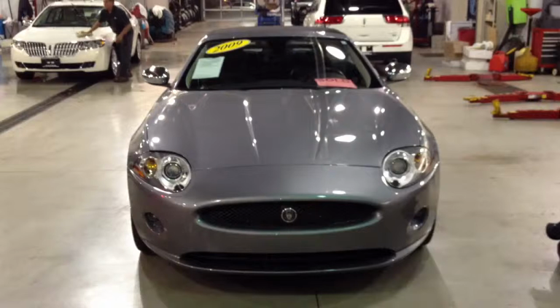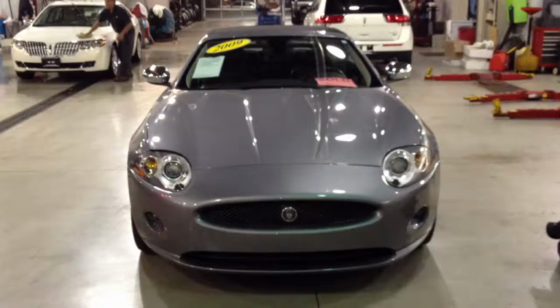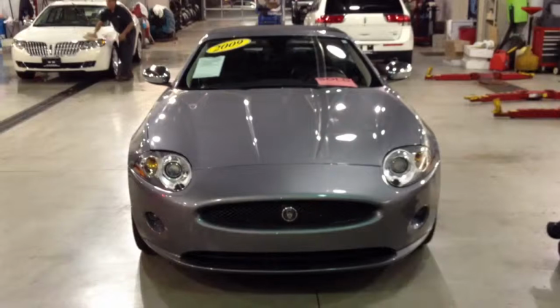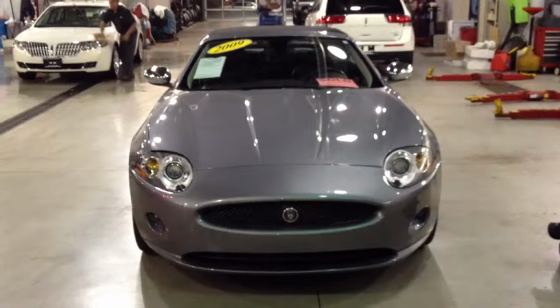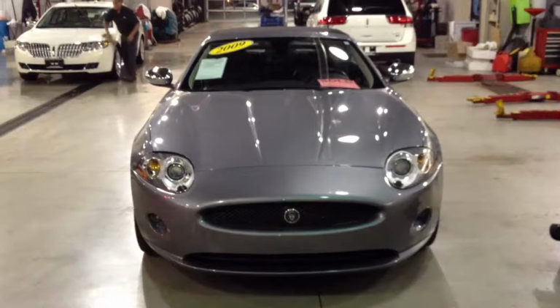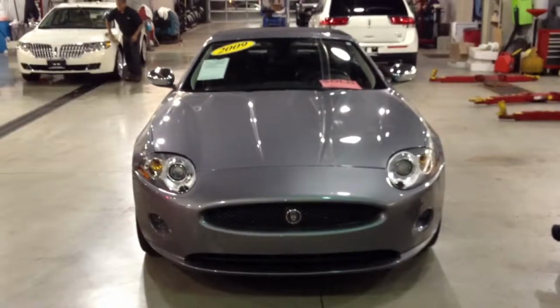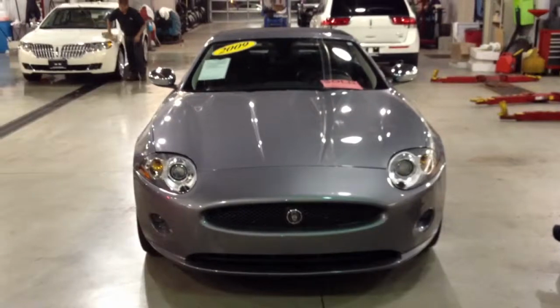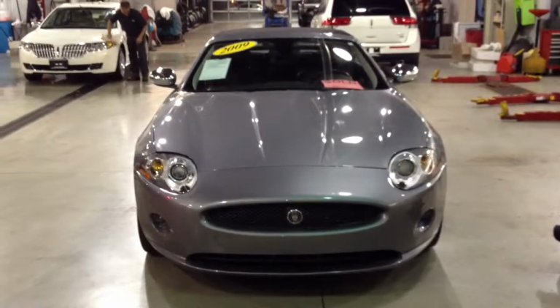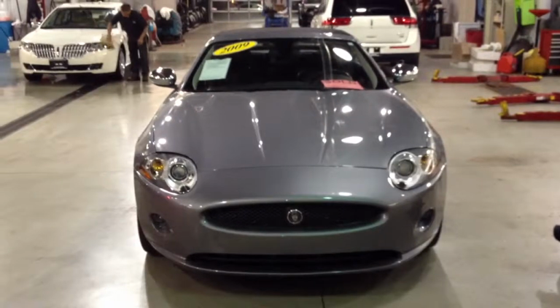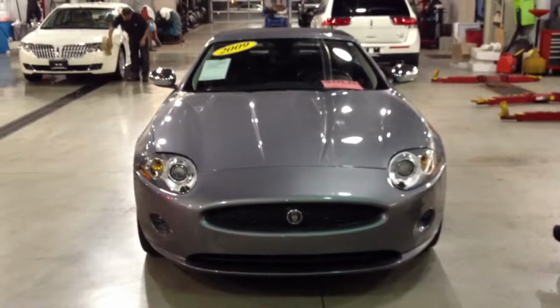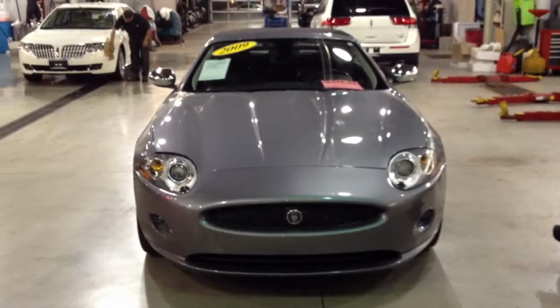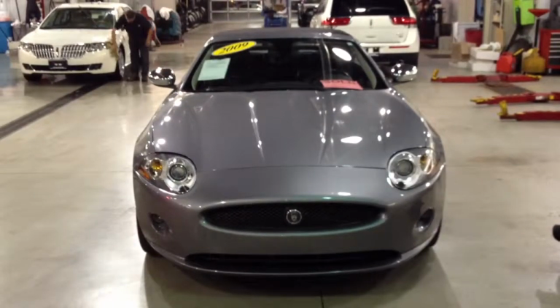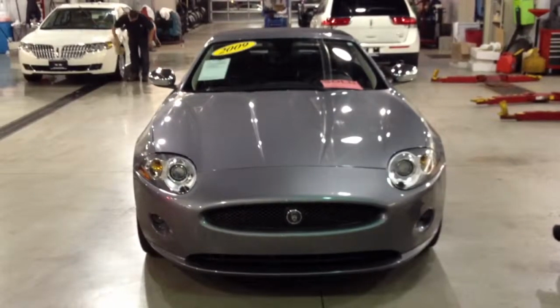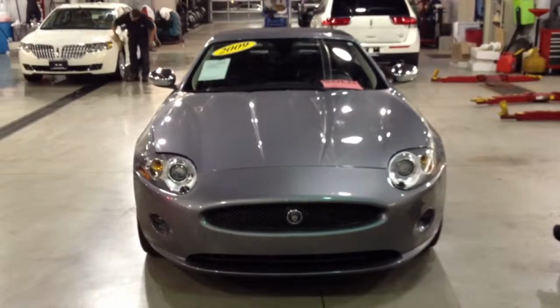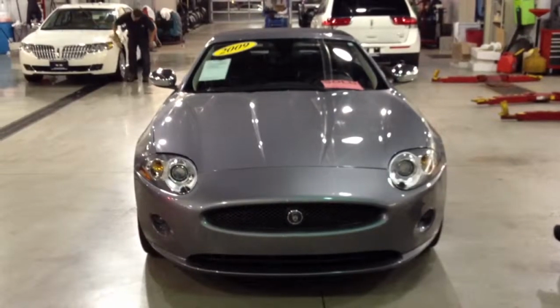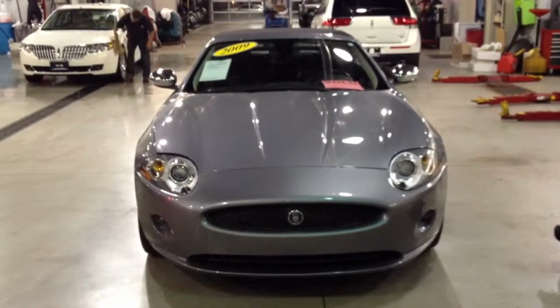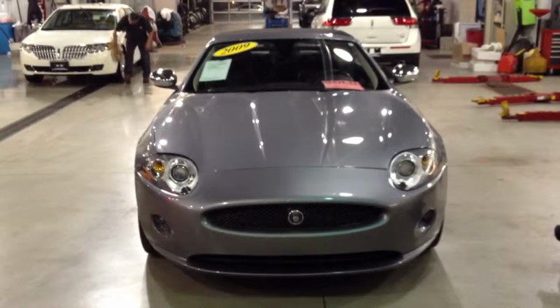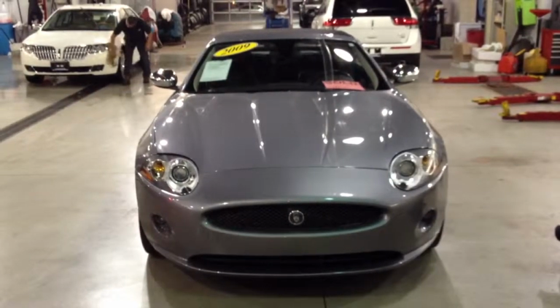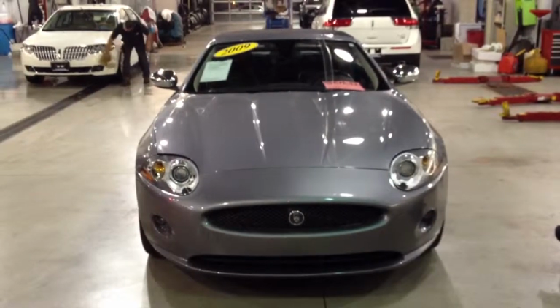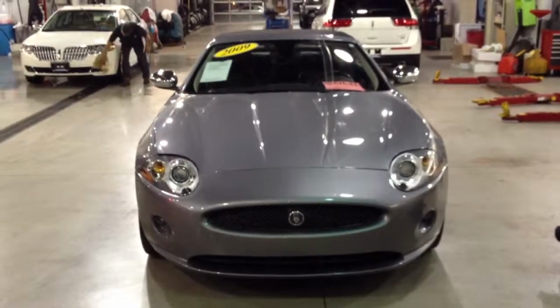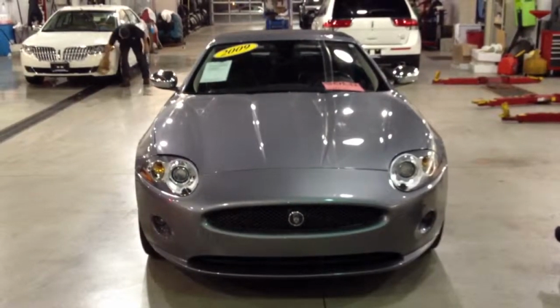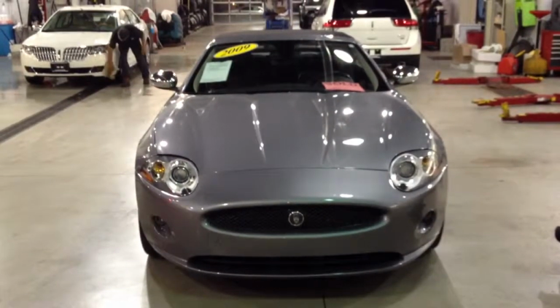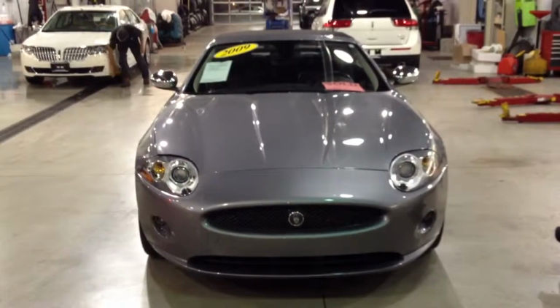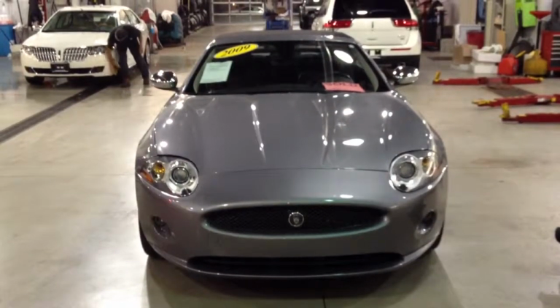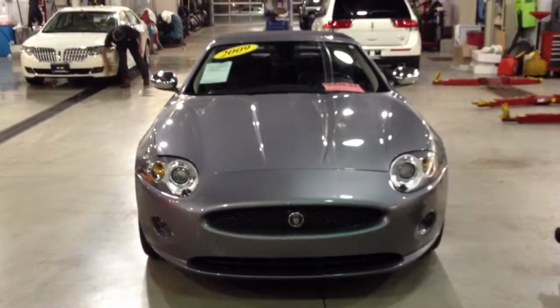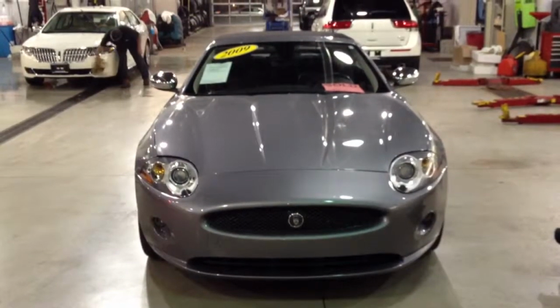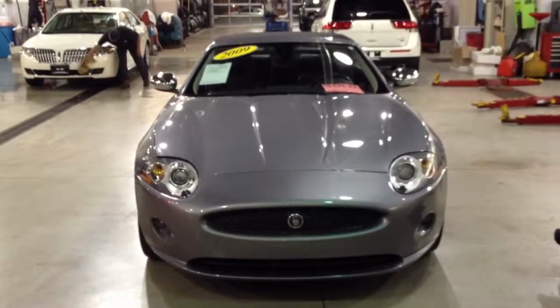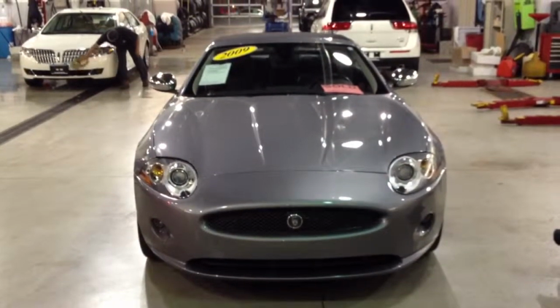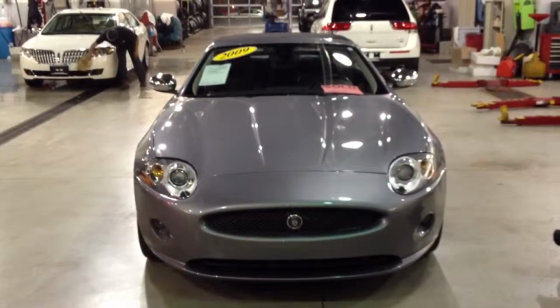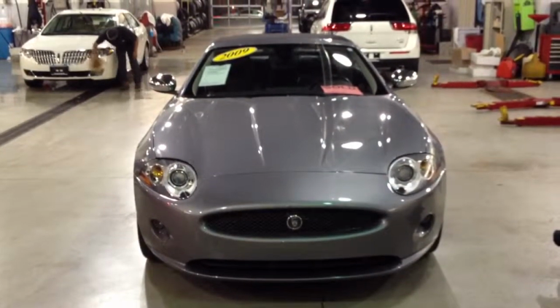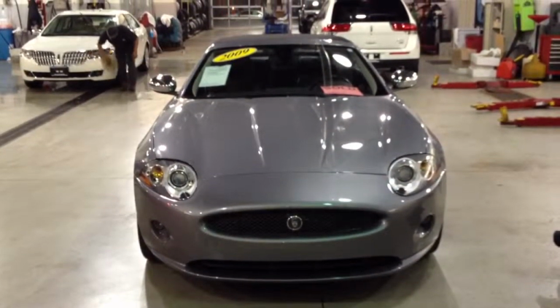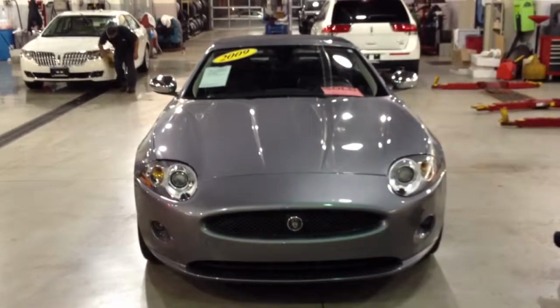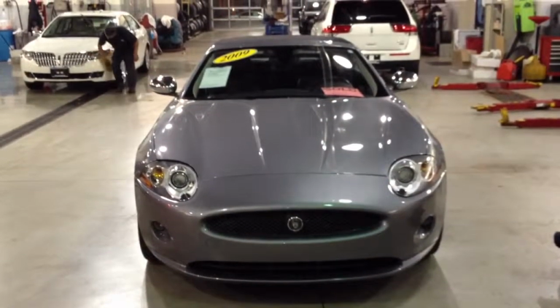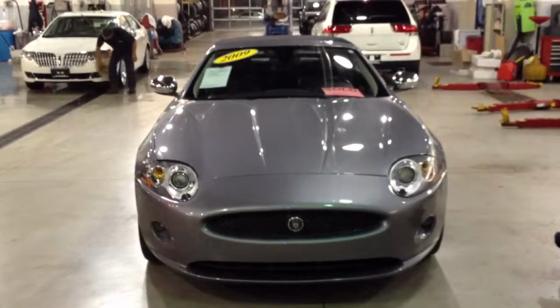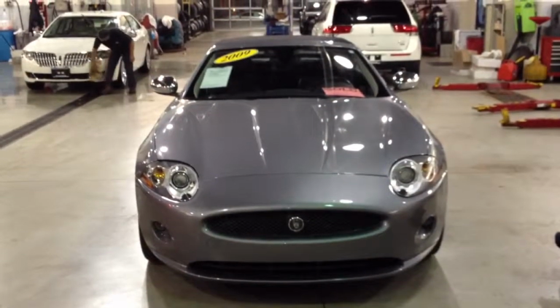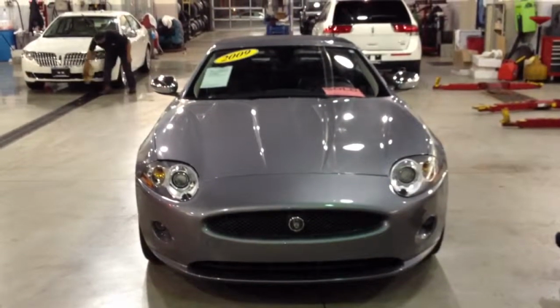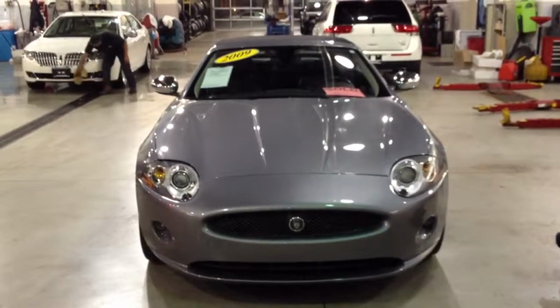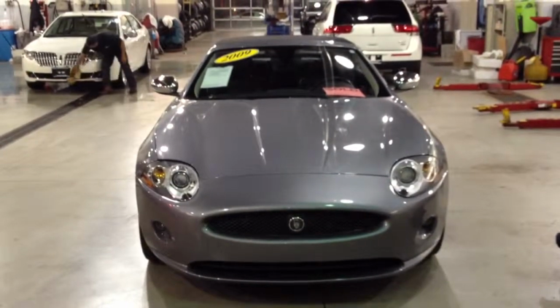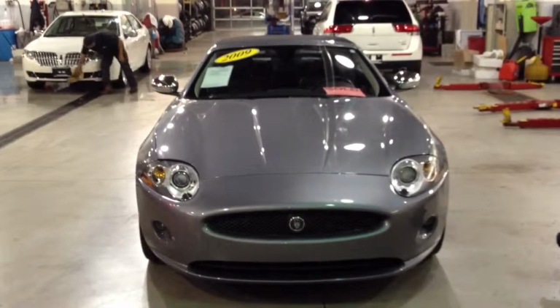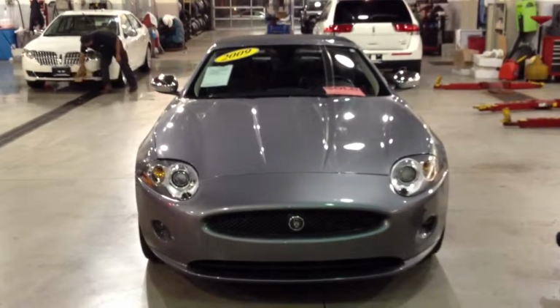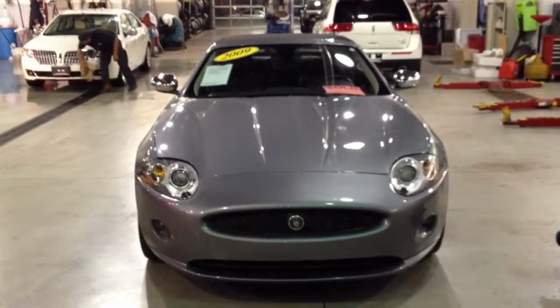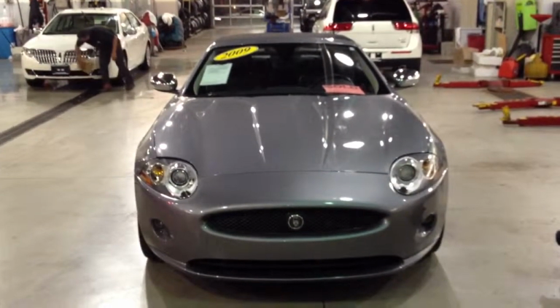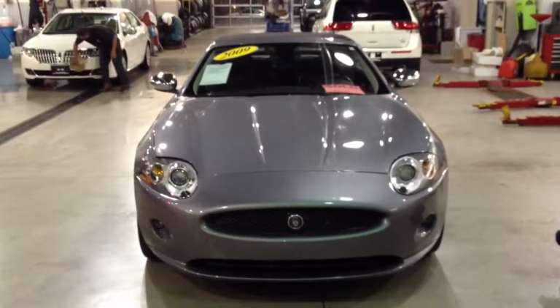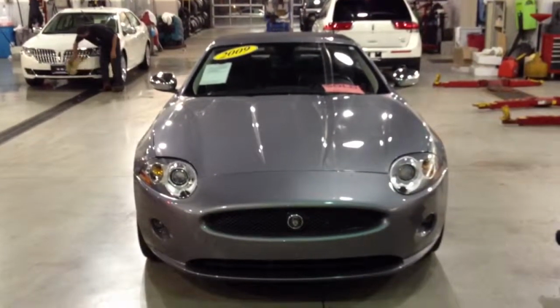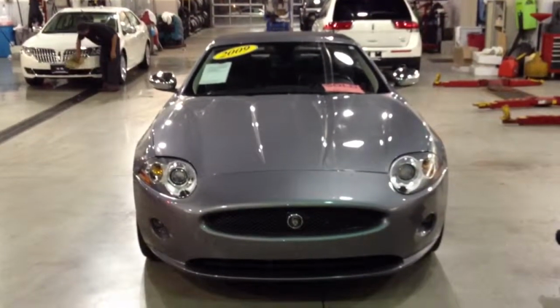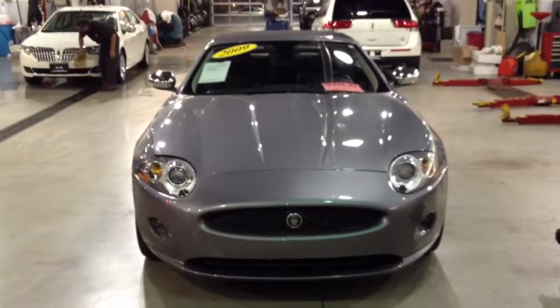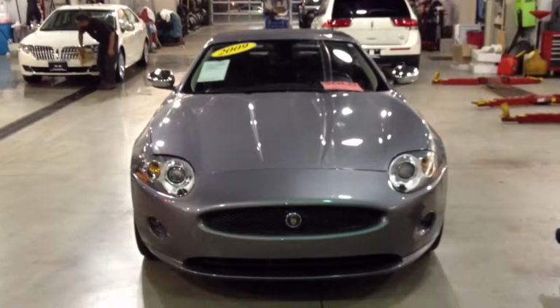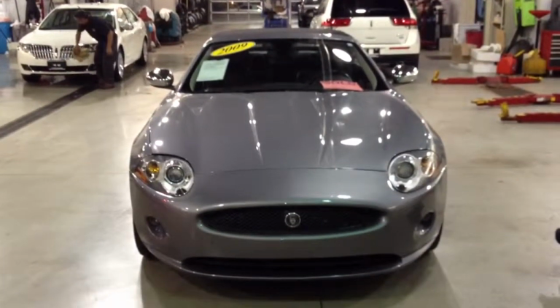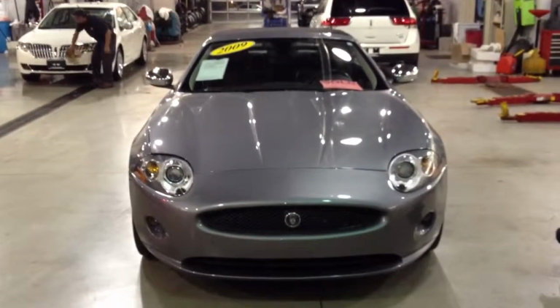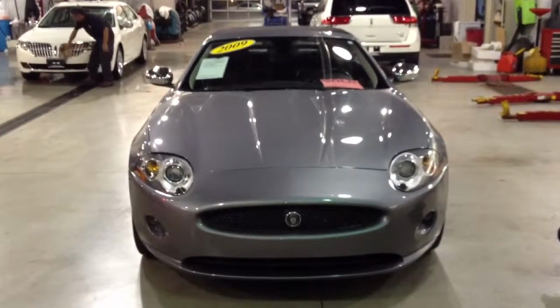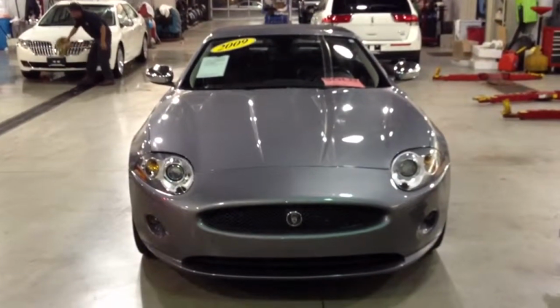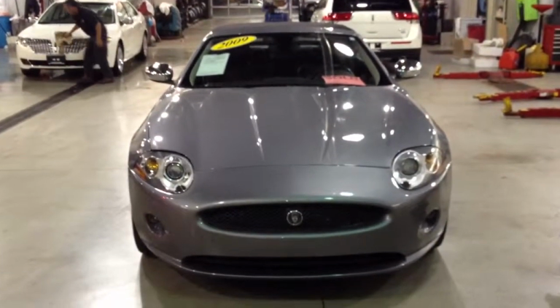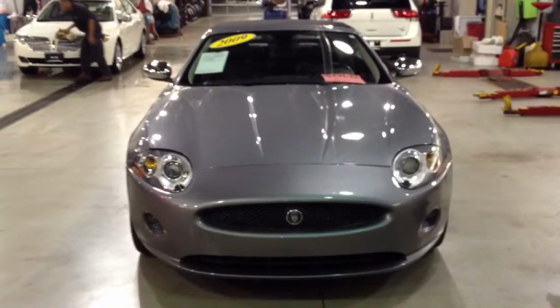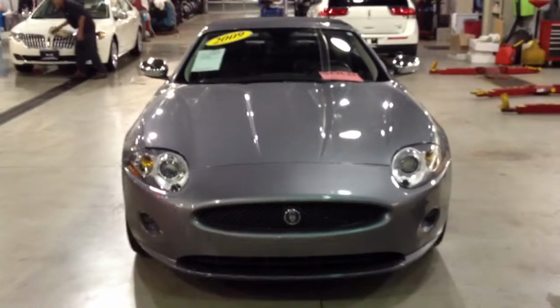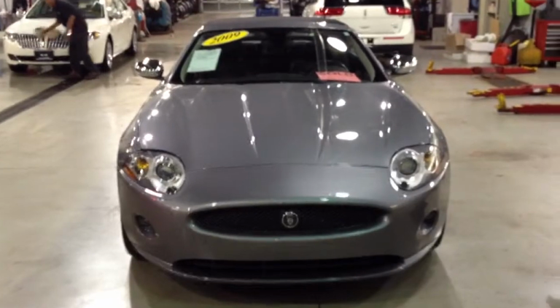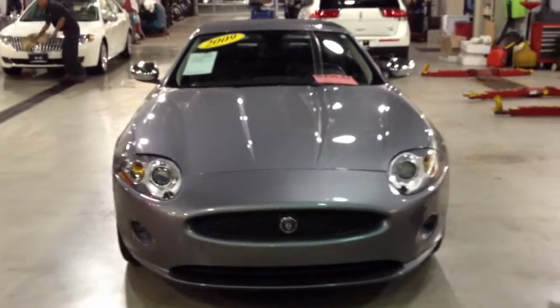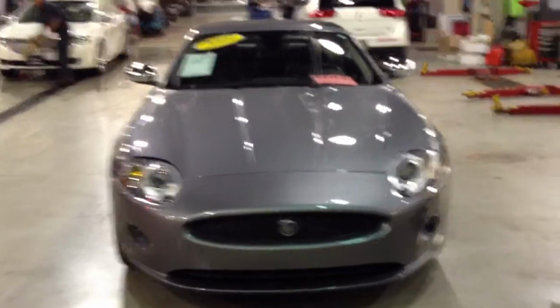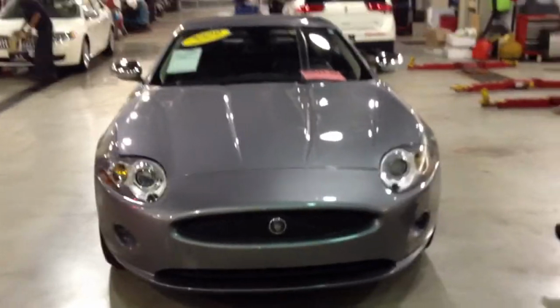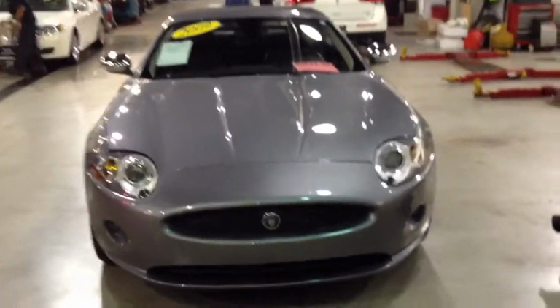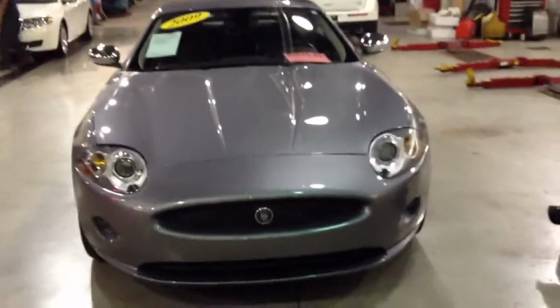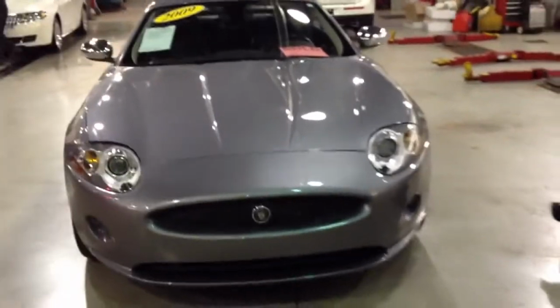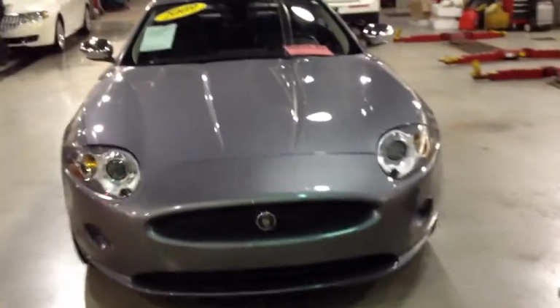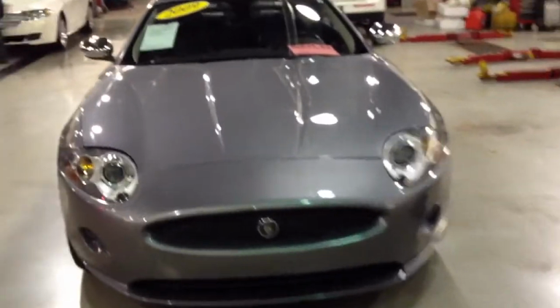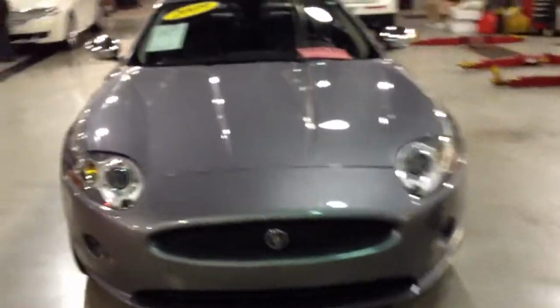This is the Lemon Busters auto inspection of a 2009 Jaguar XK convertible. Let's begin the inspection.